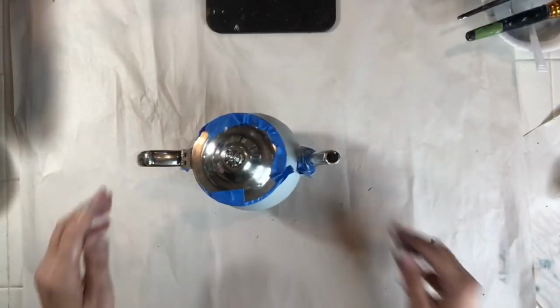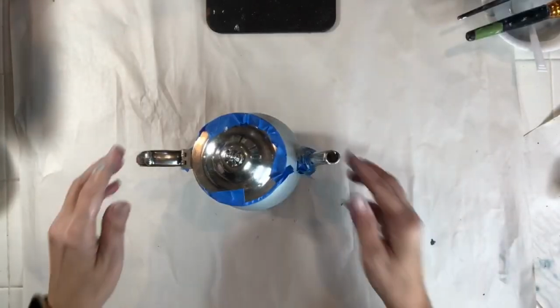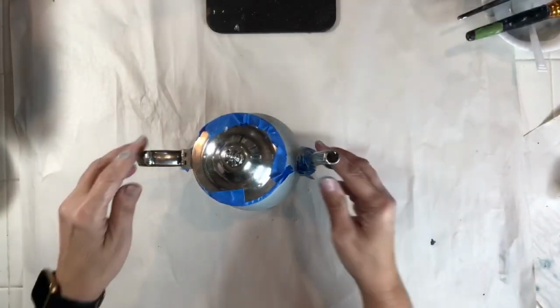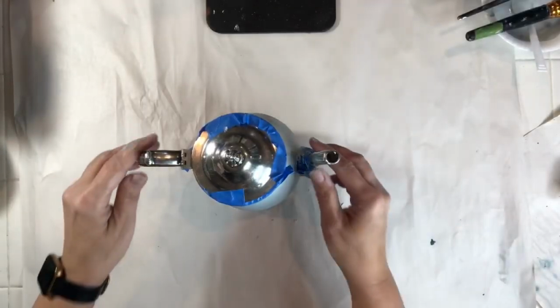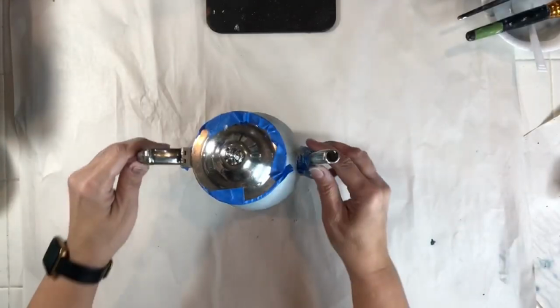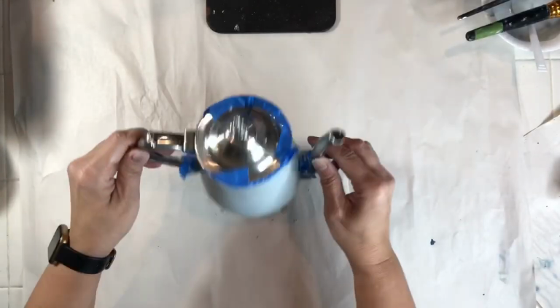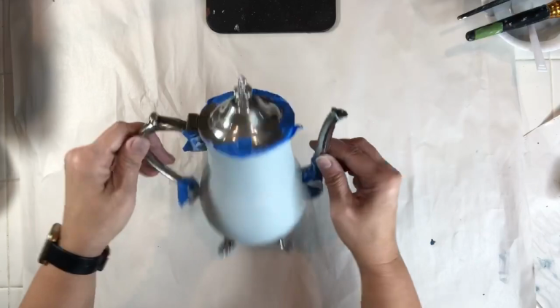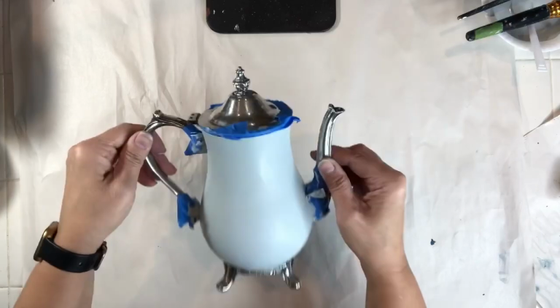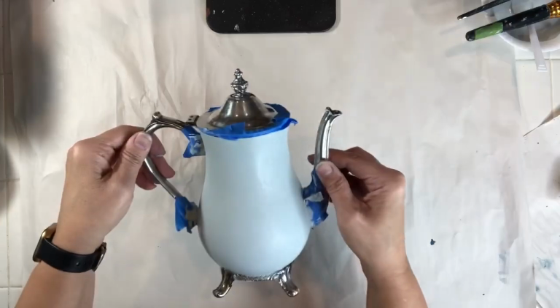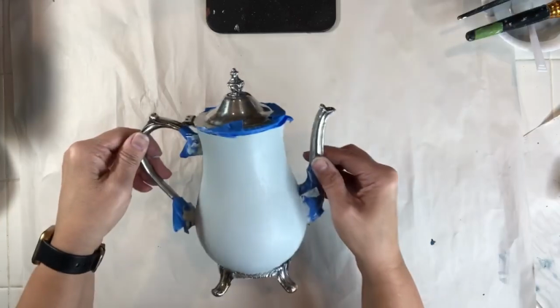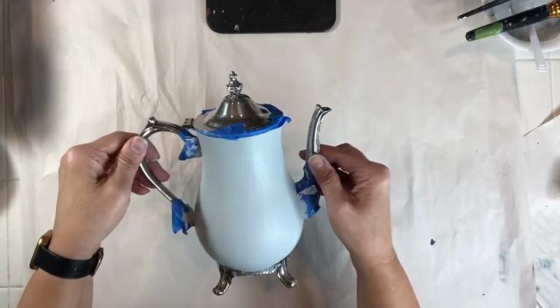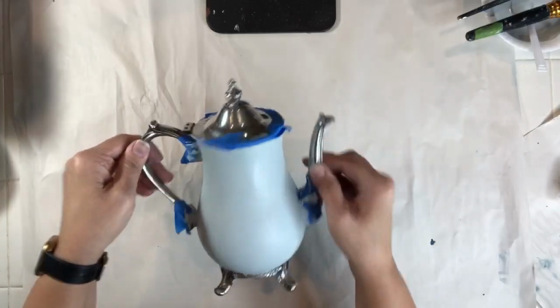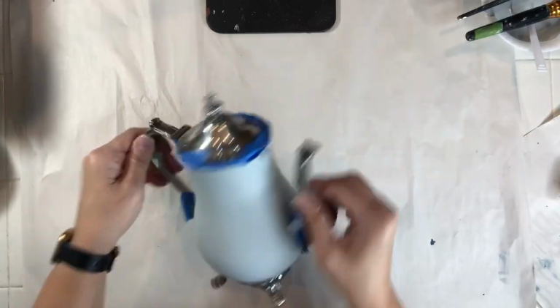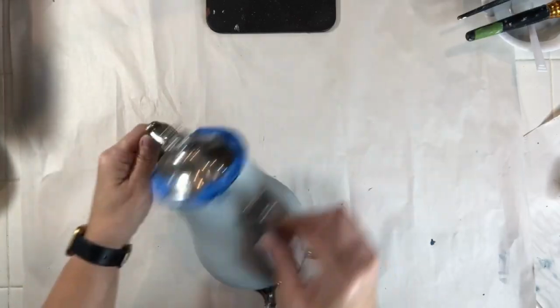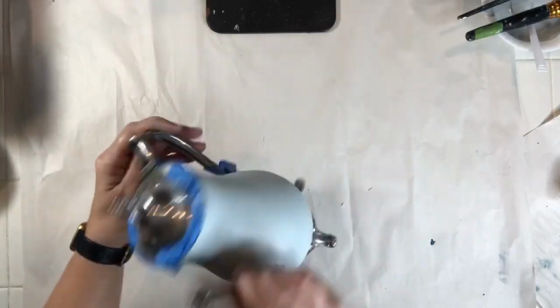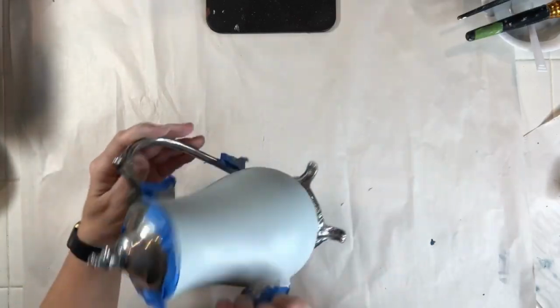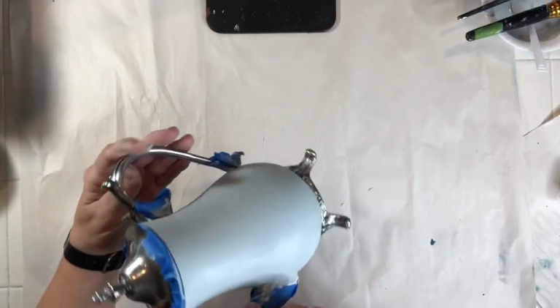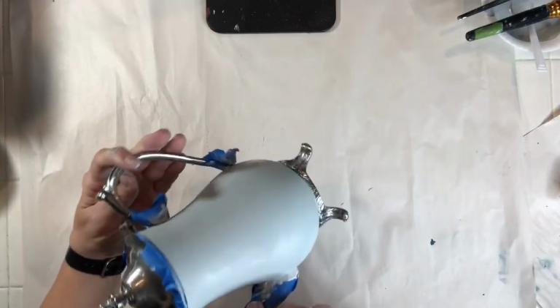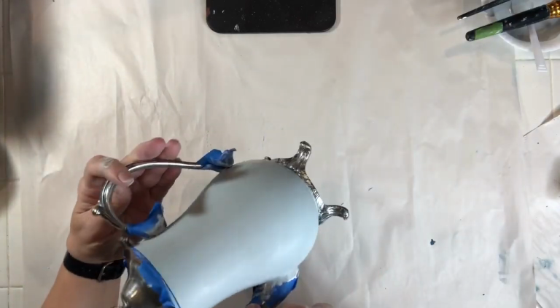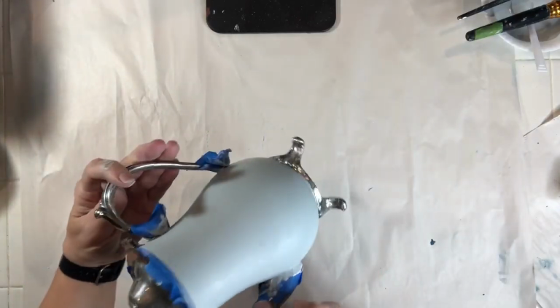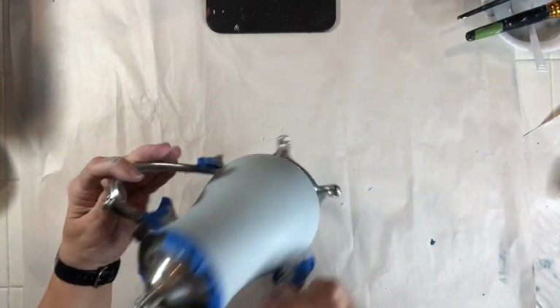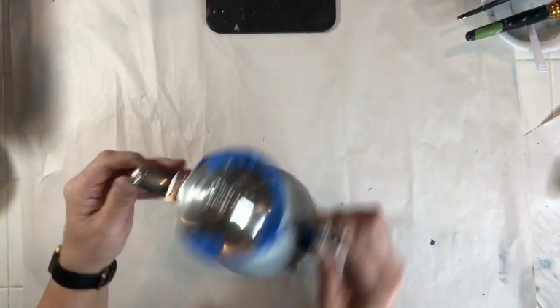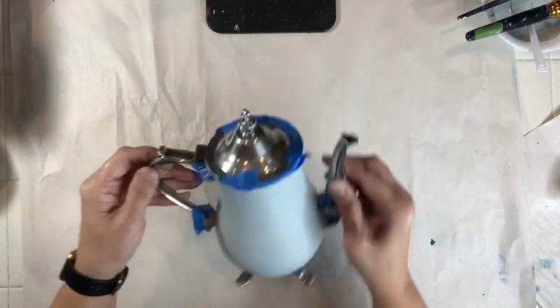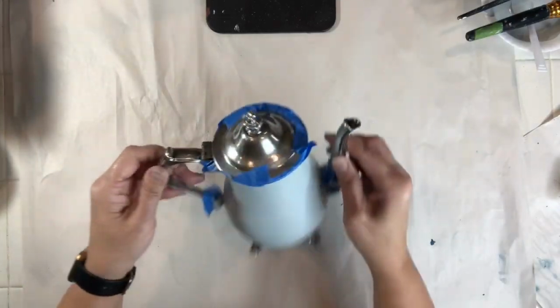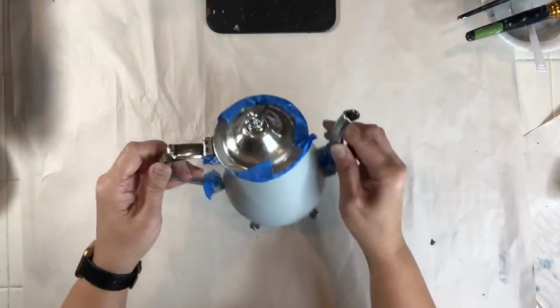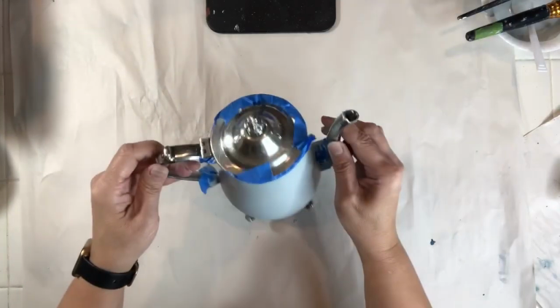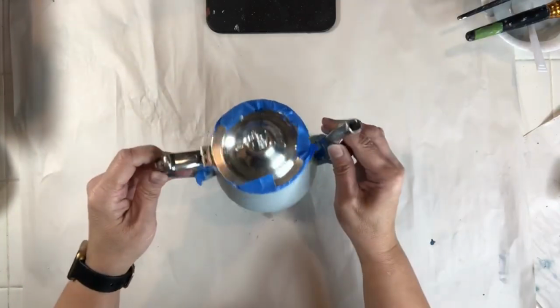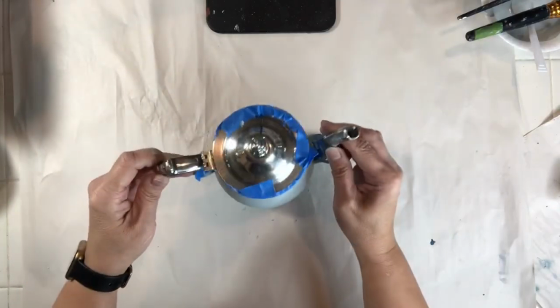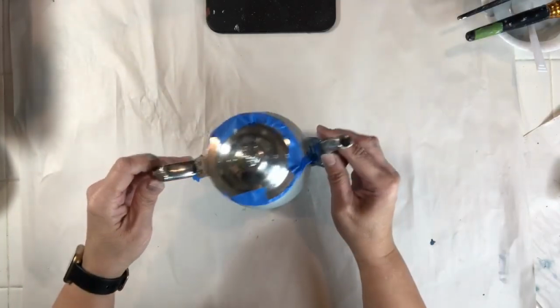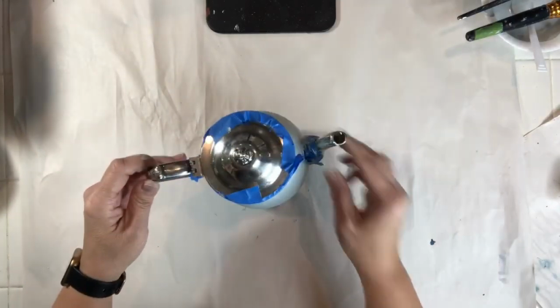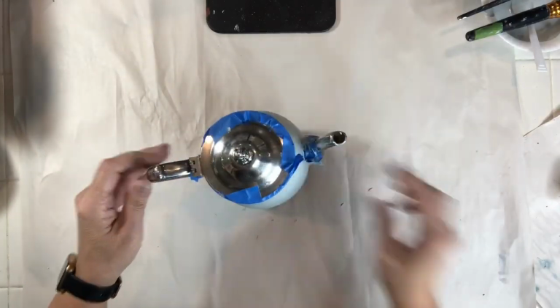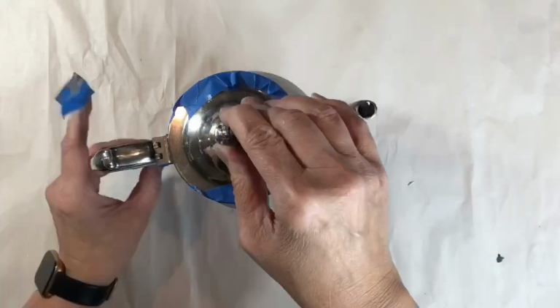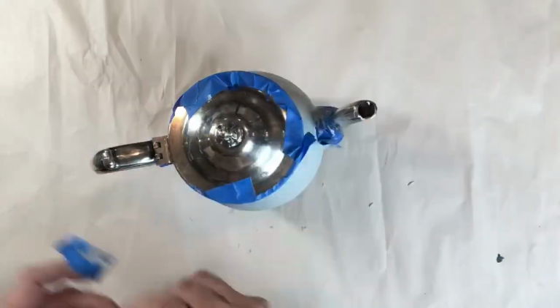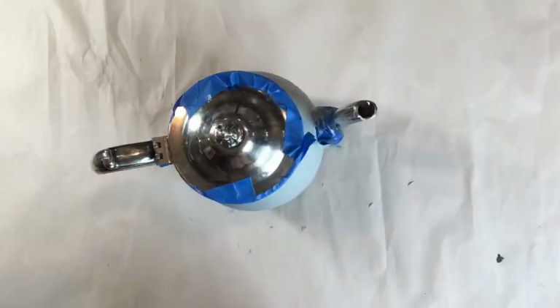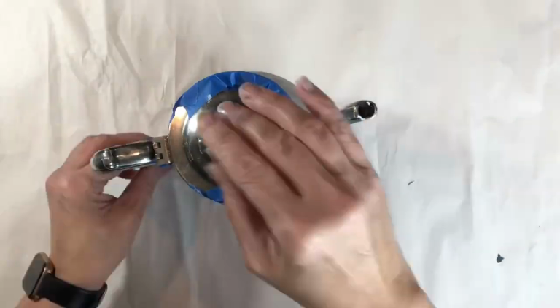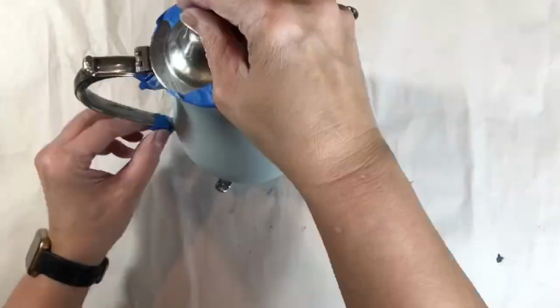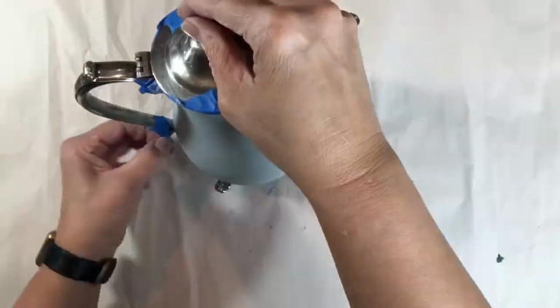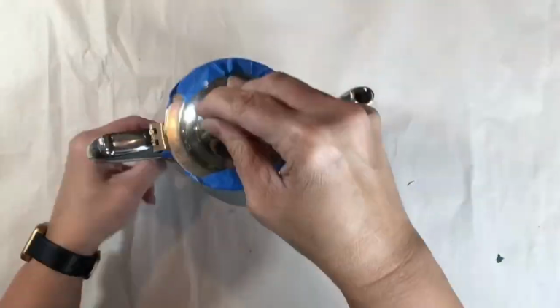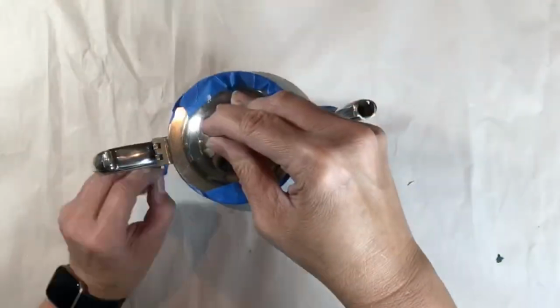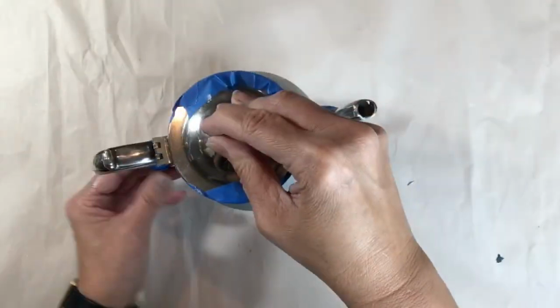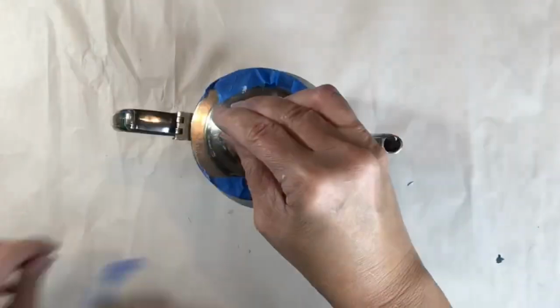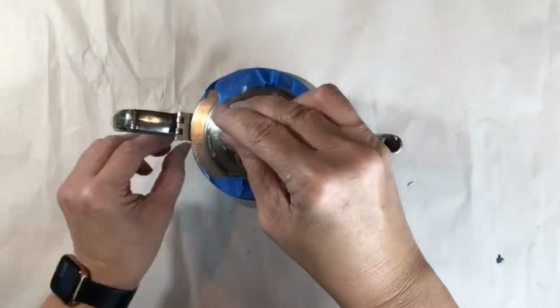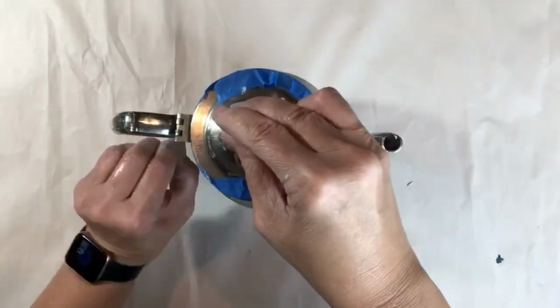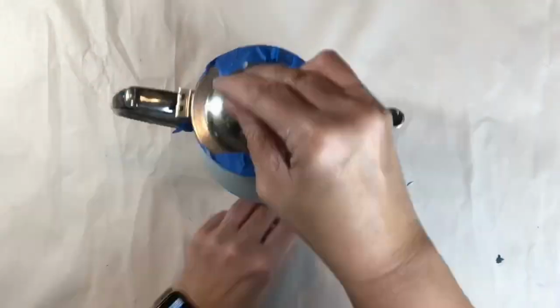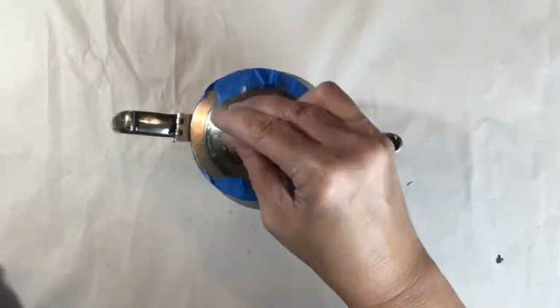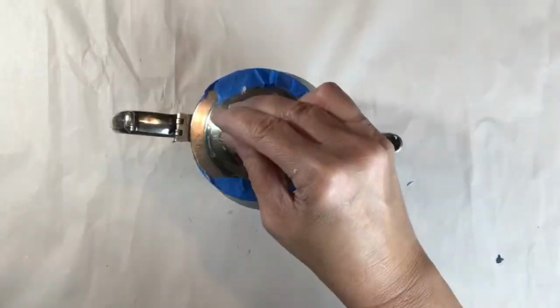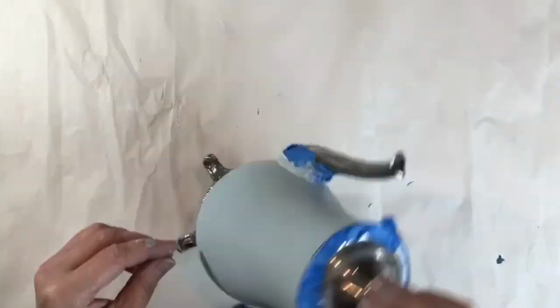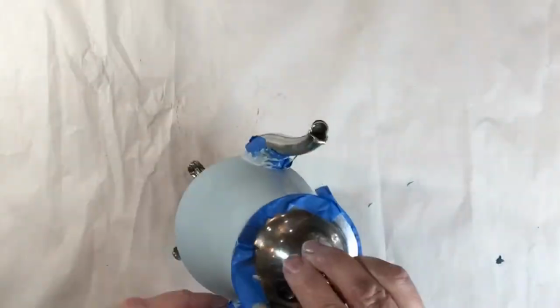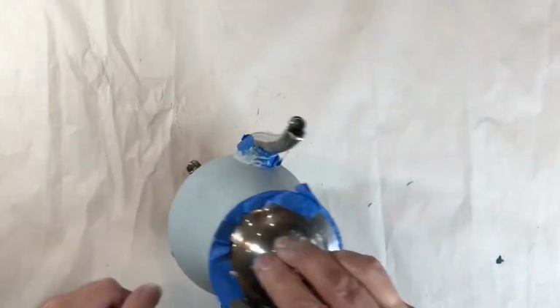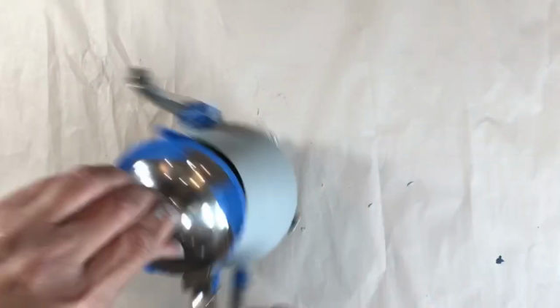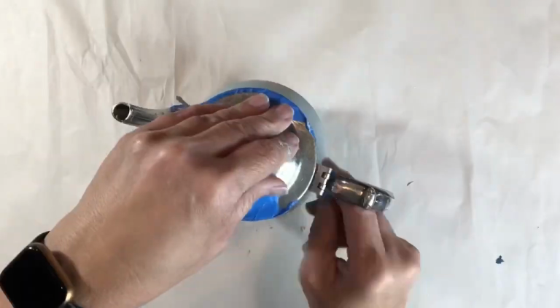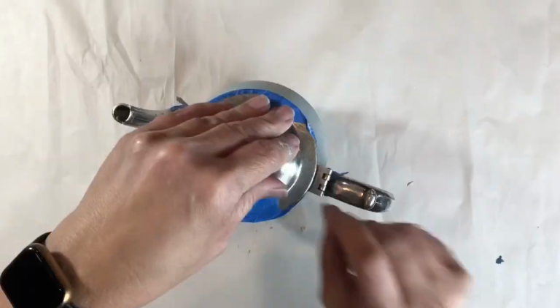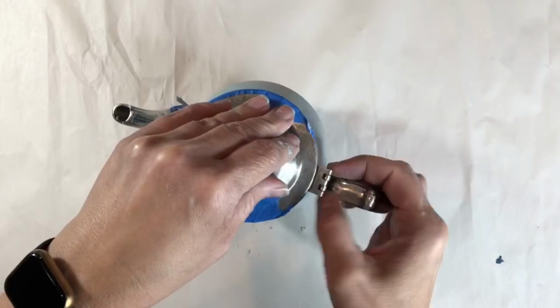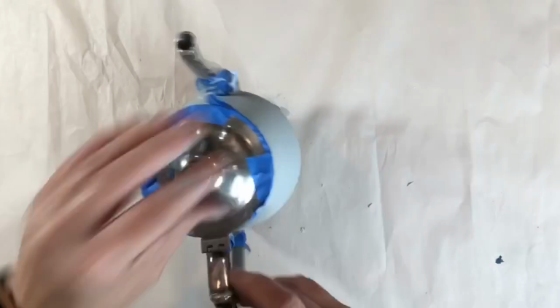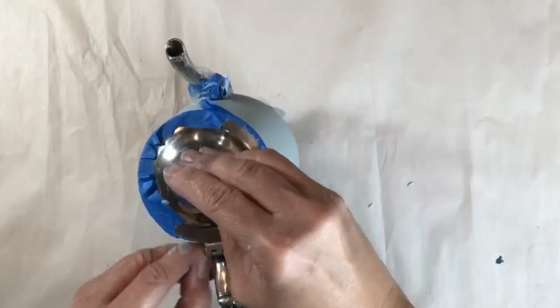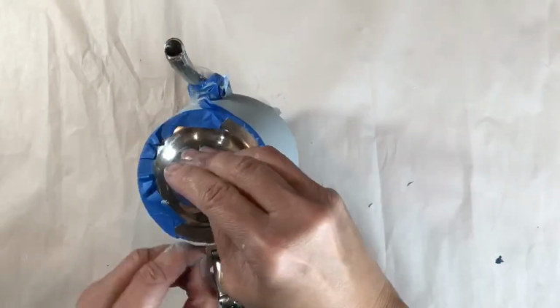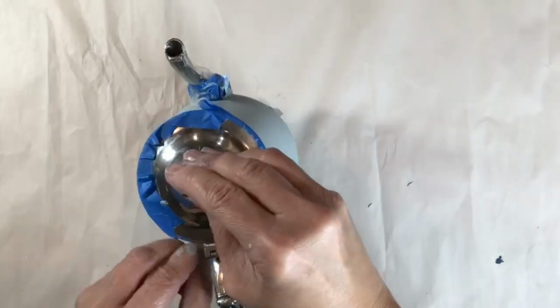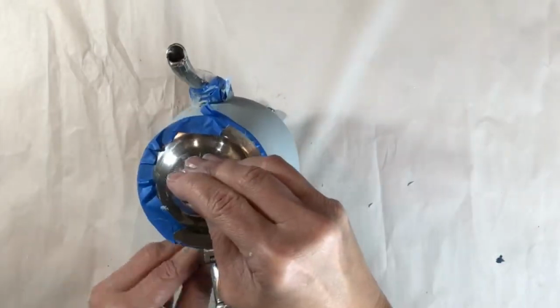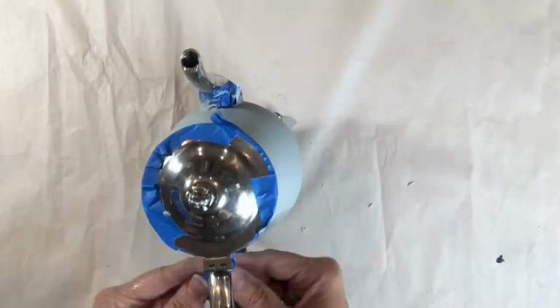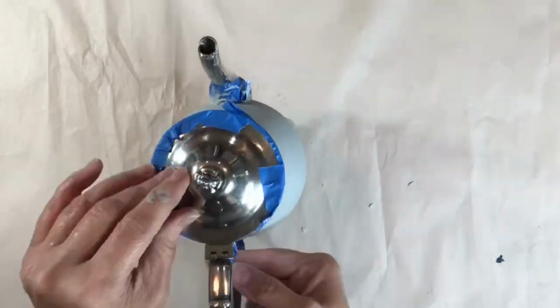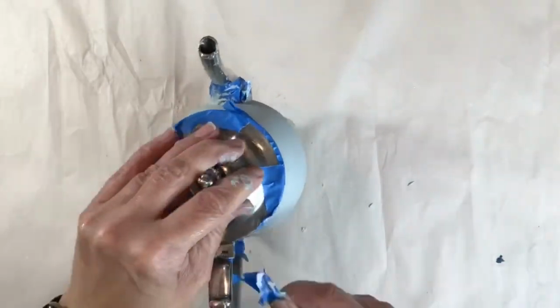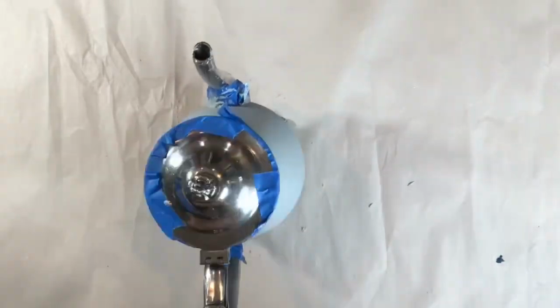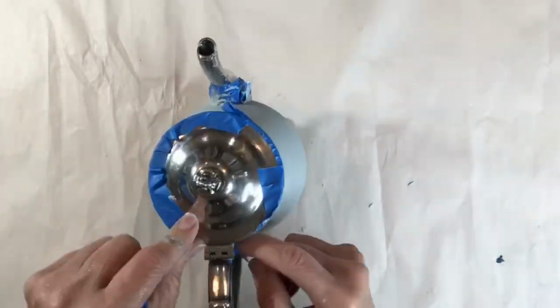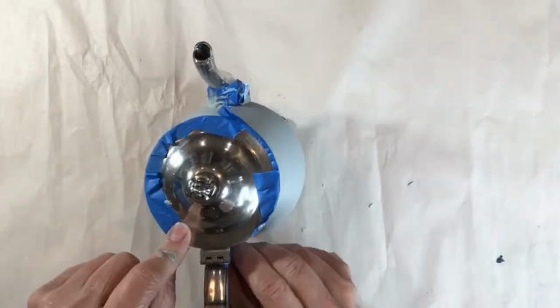I've got my second coat of paint applied. I'm going to remove the blue tape and speed up the drying process by using a hairdryer.